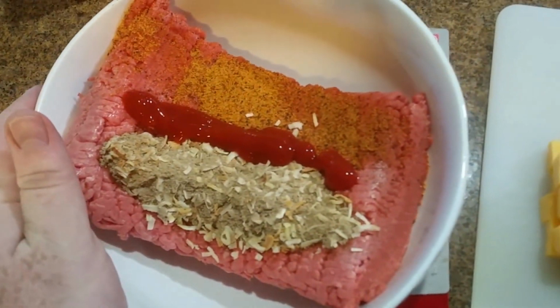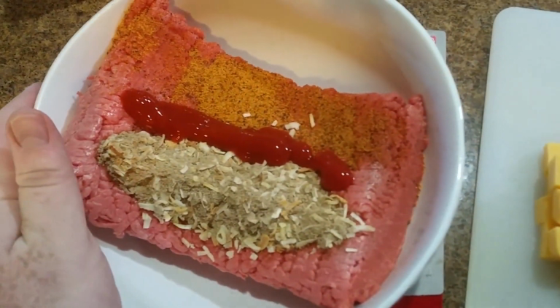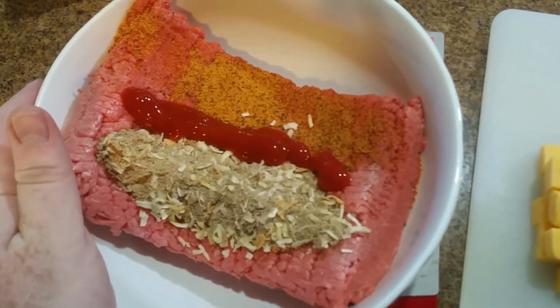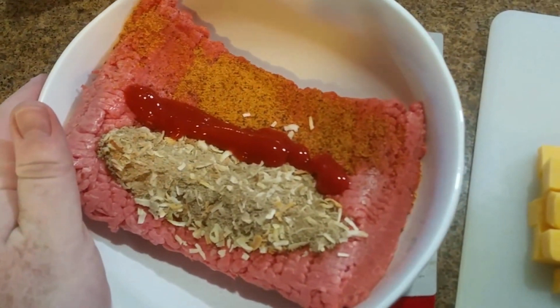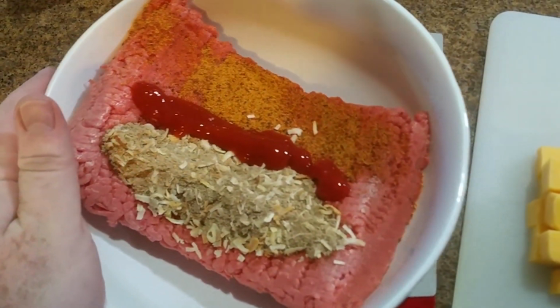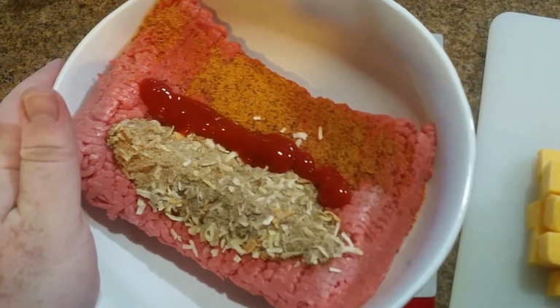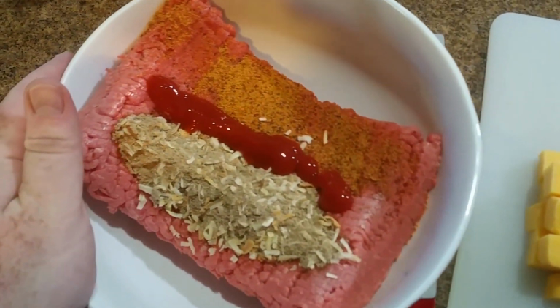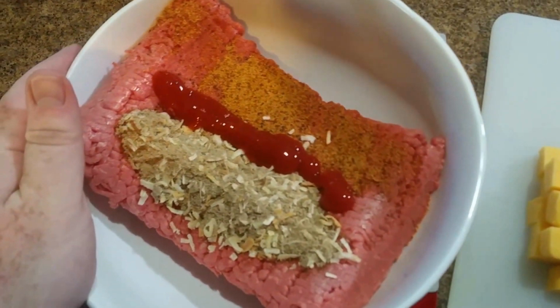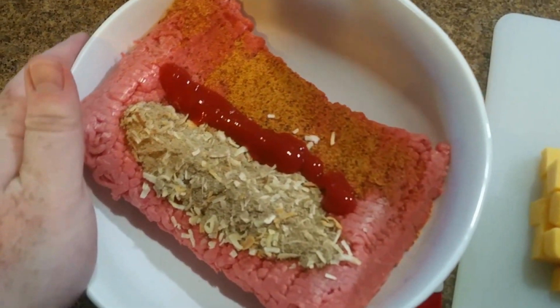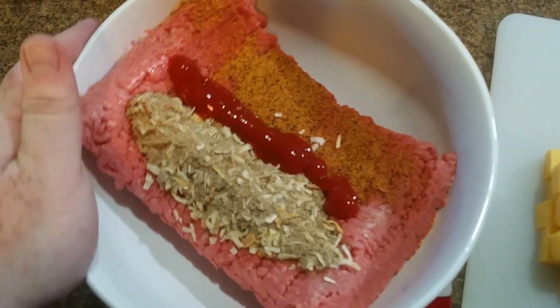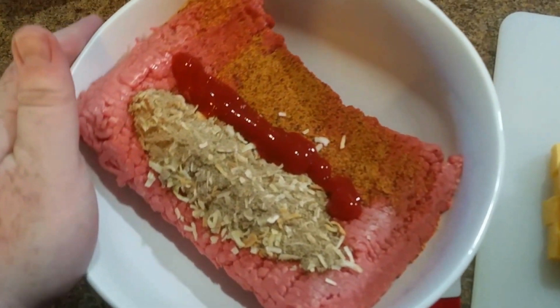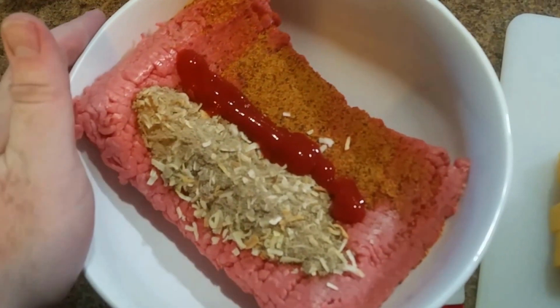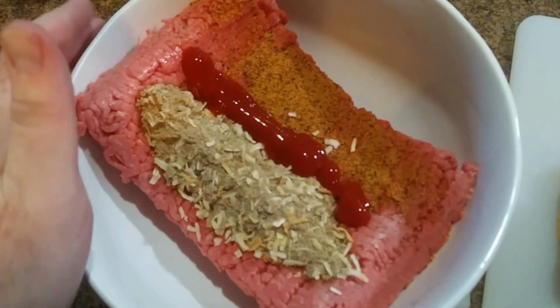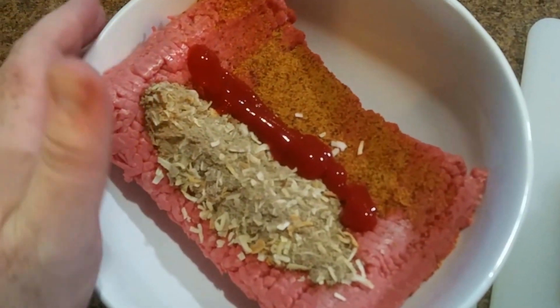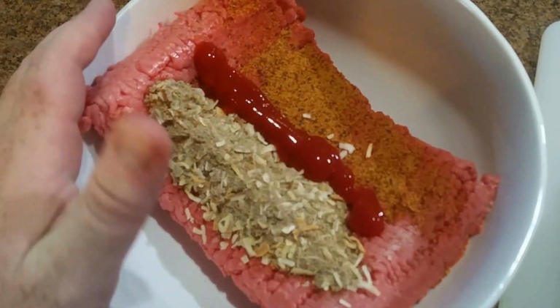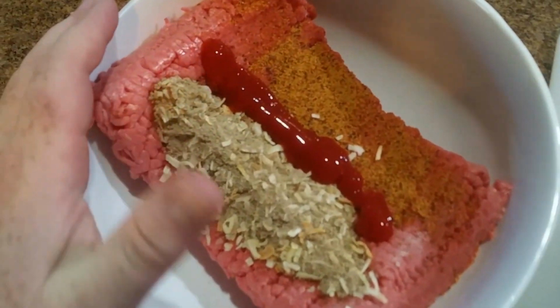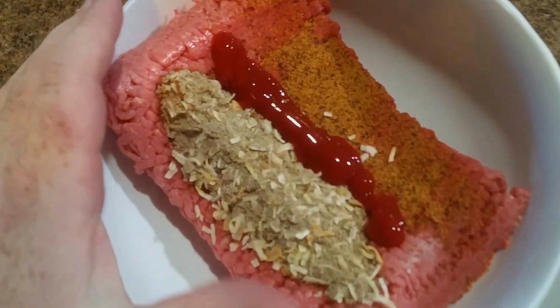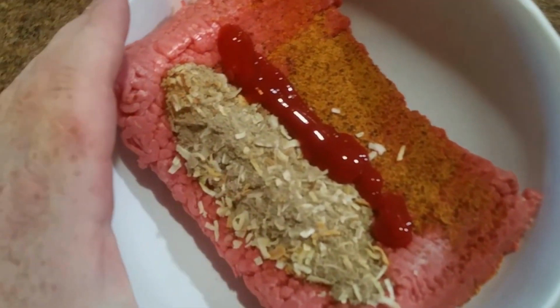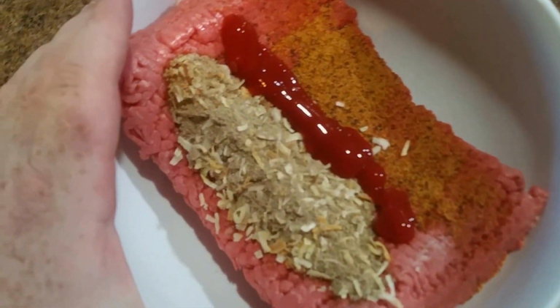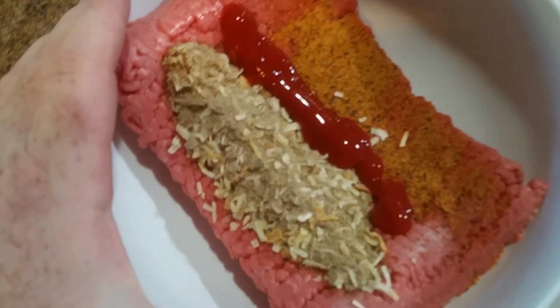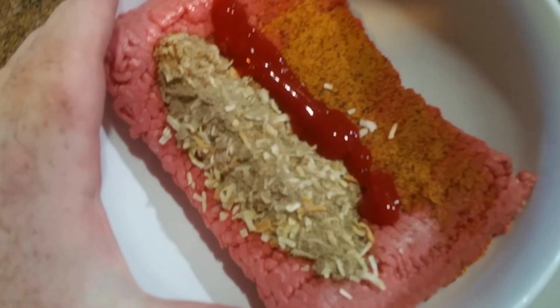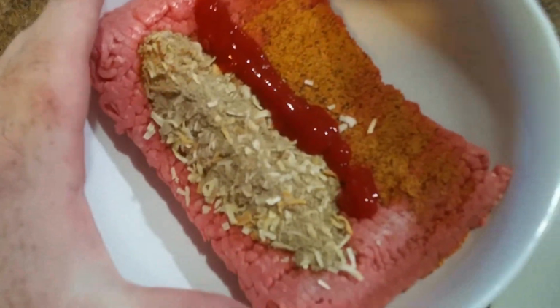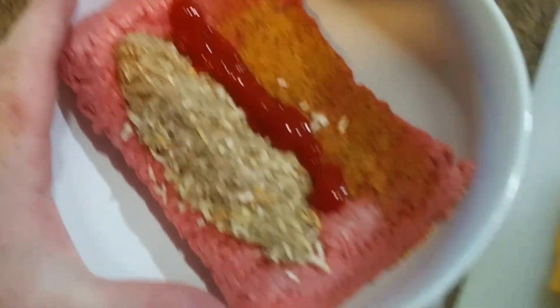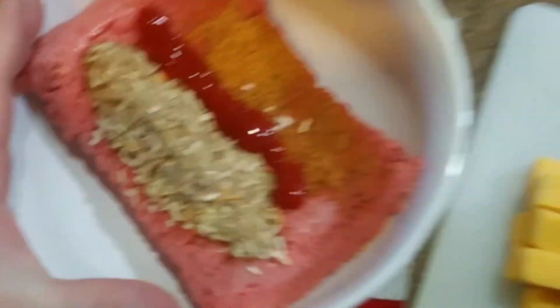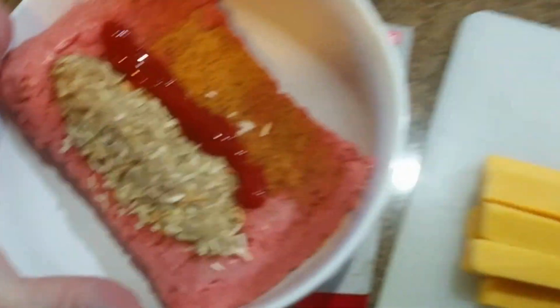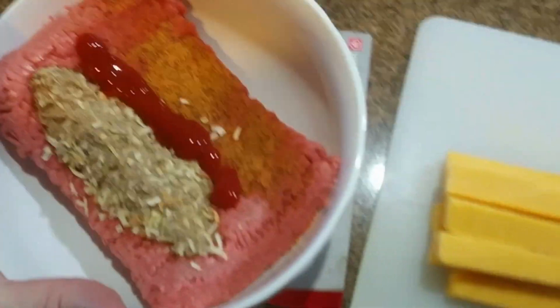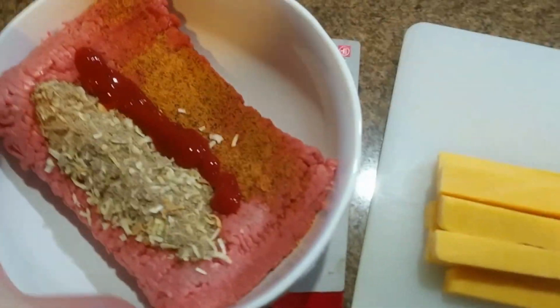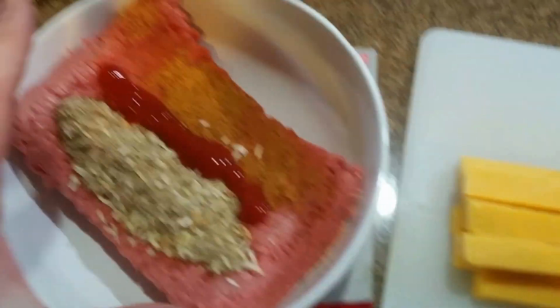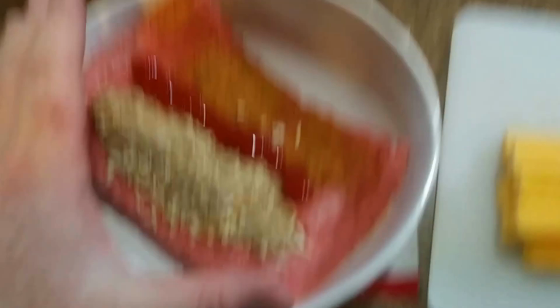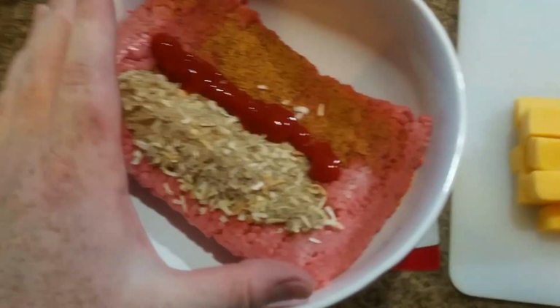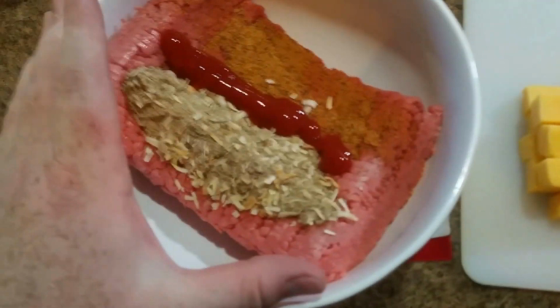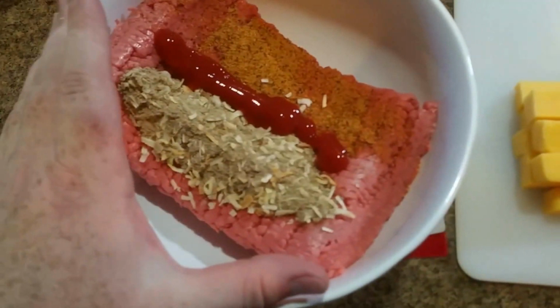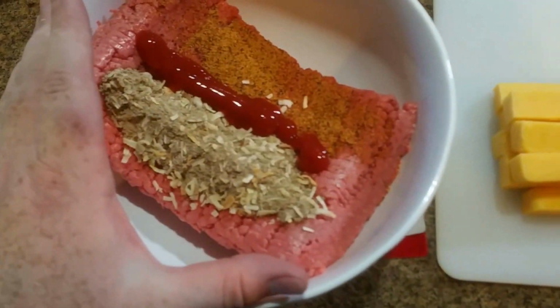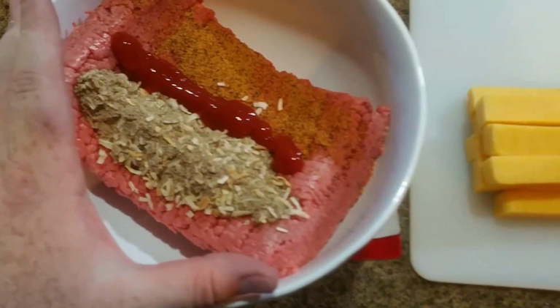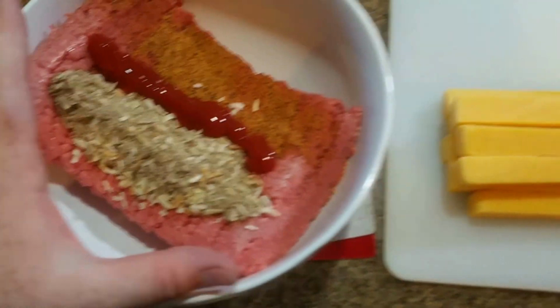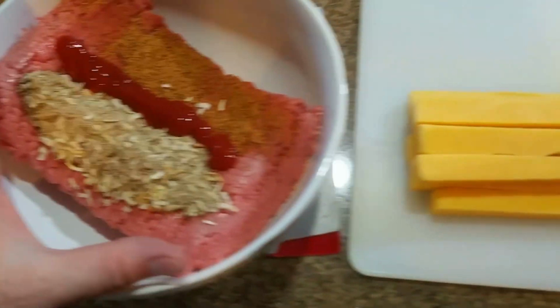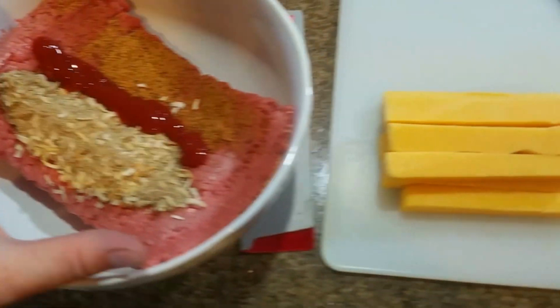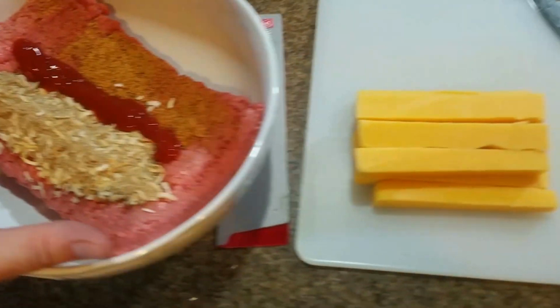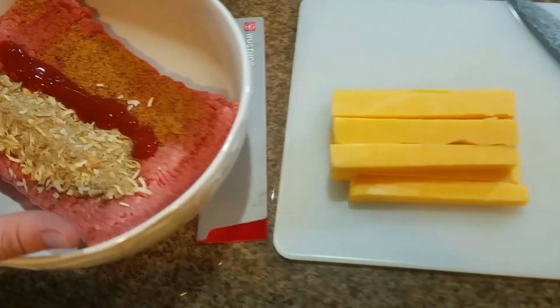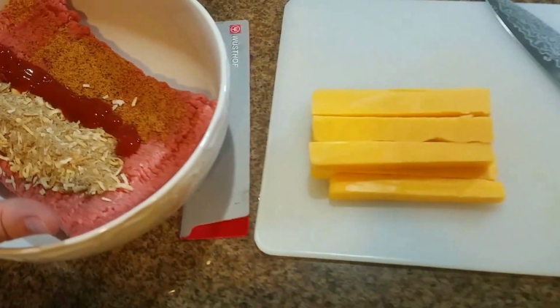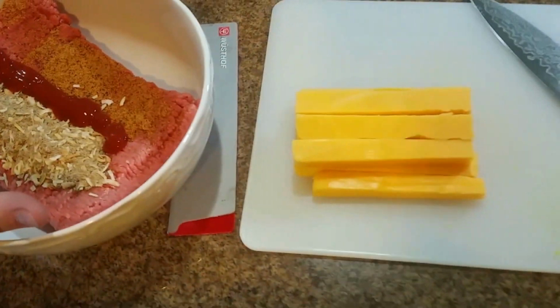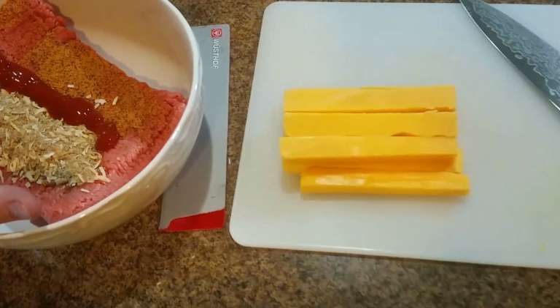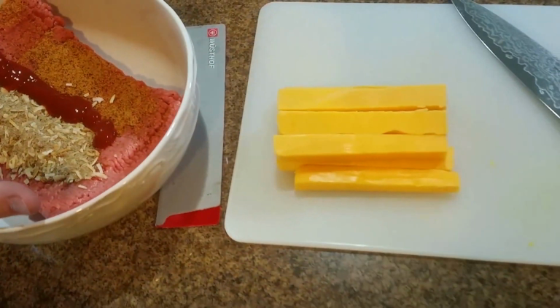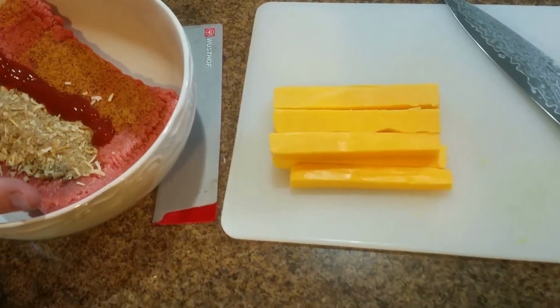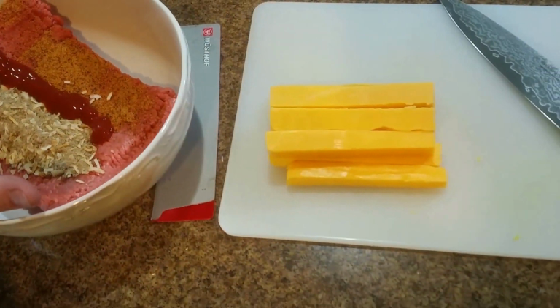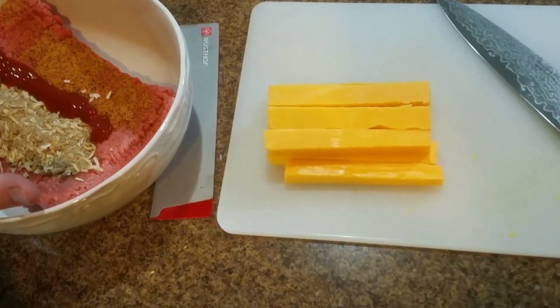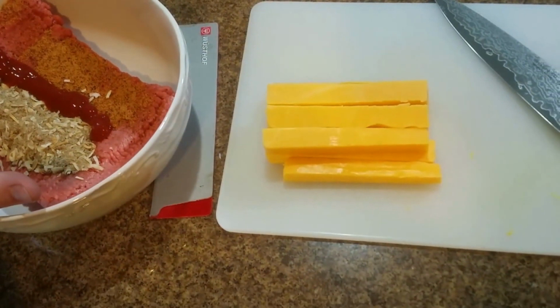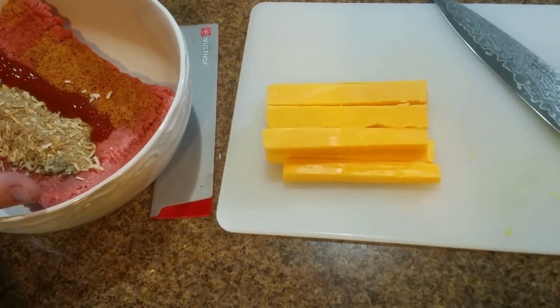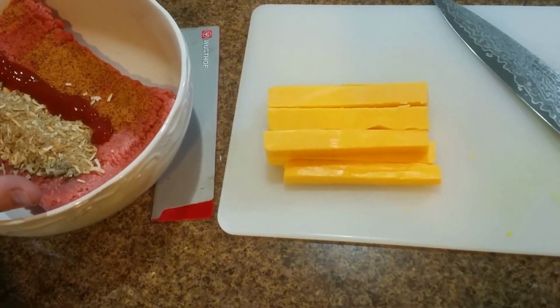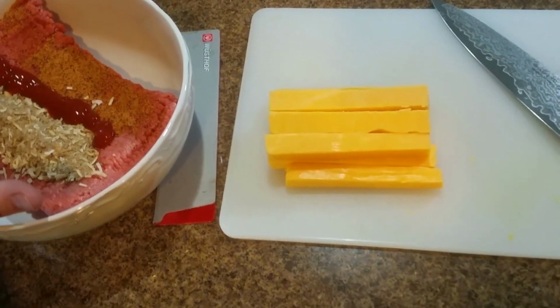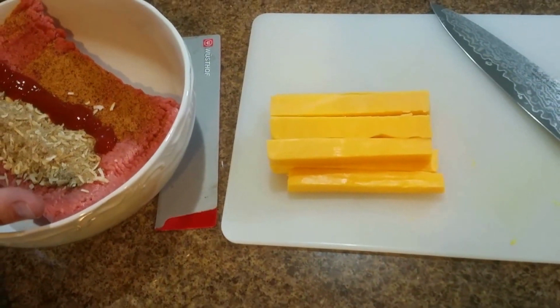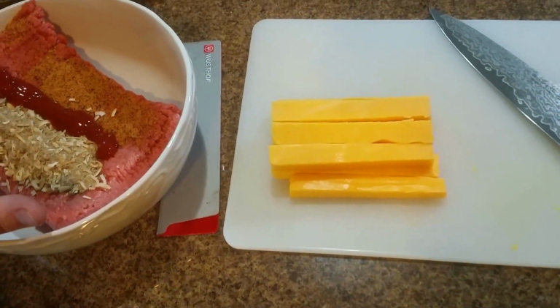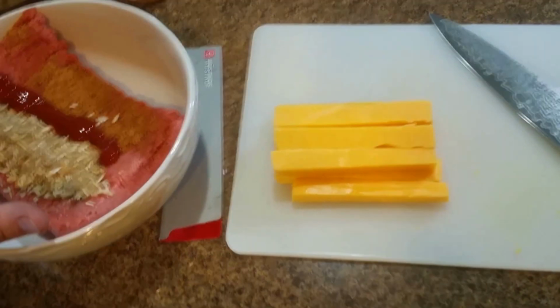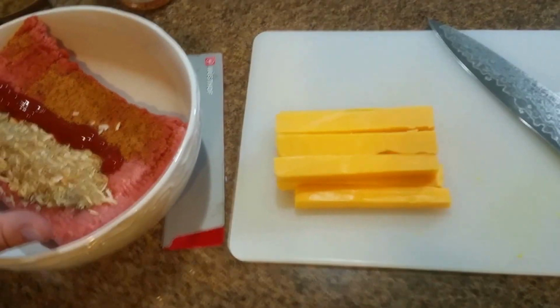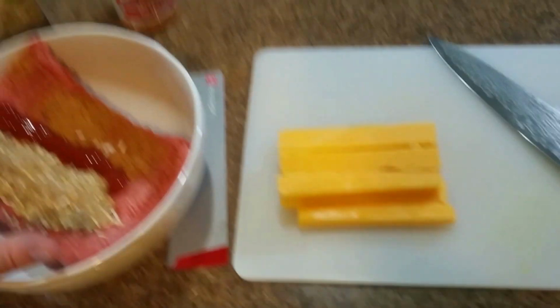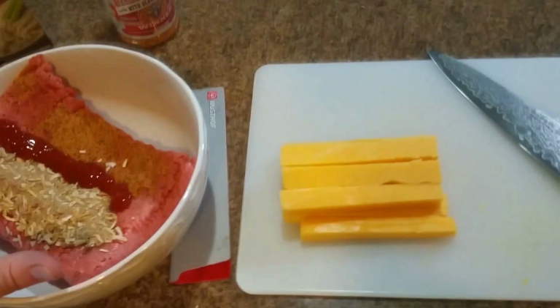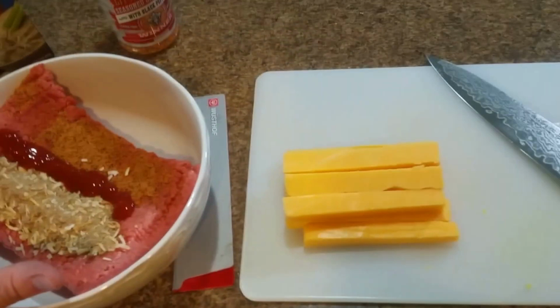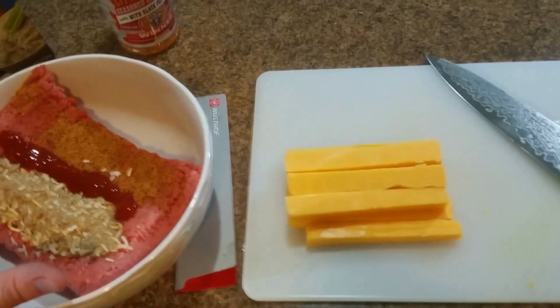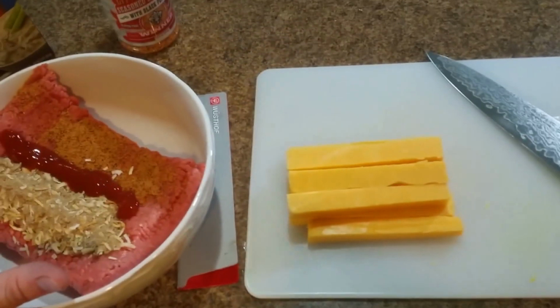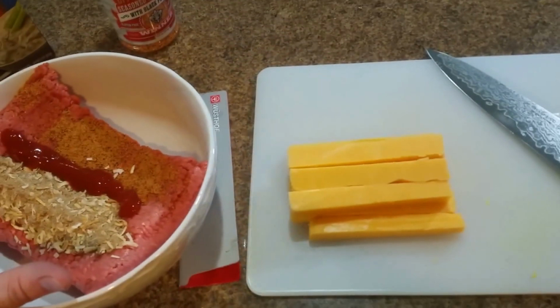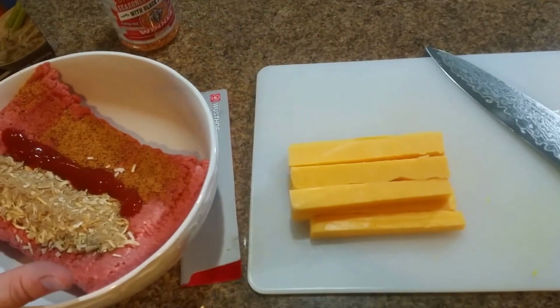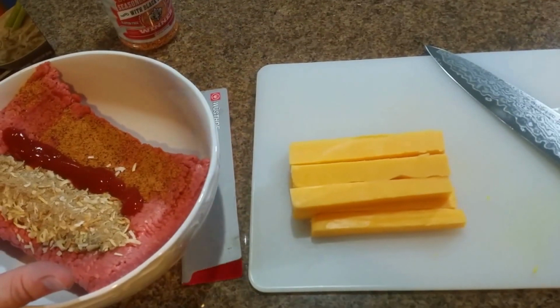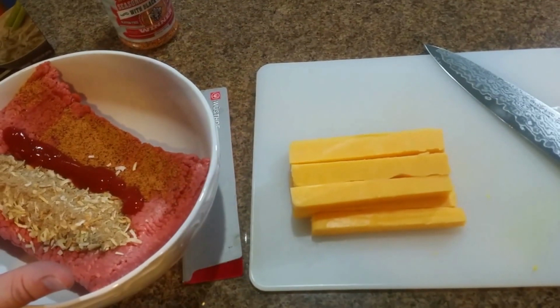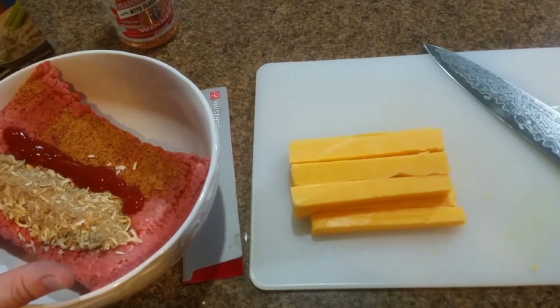Just kidding, that's ketchup. So I'm going to mix up the meat and then we're going to form some meat logs with some cheese.